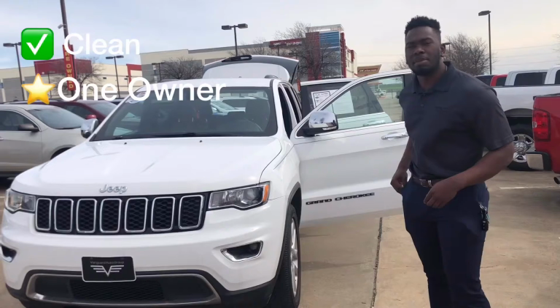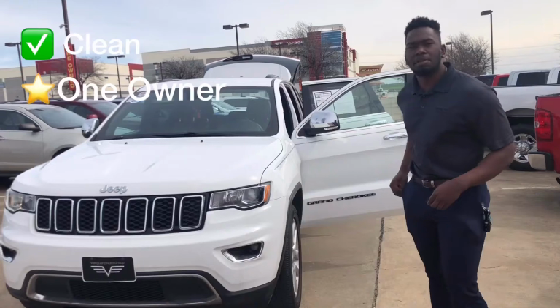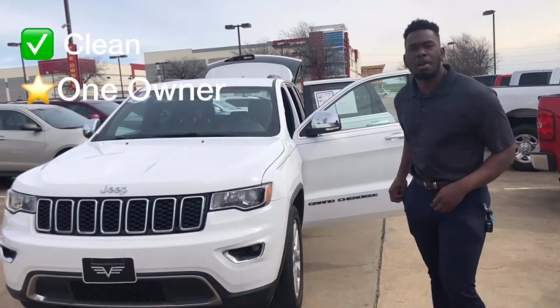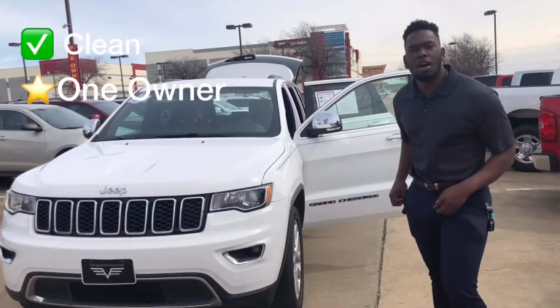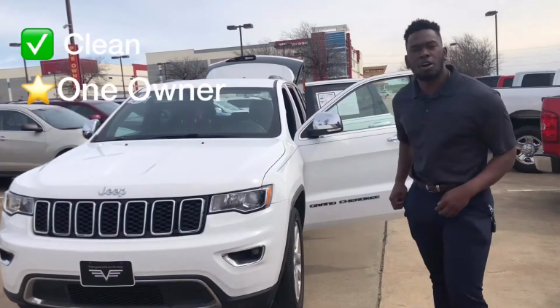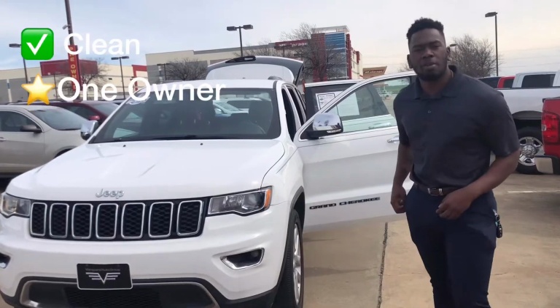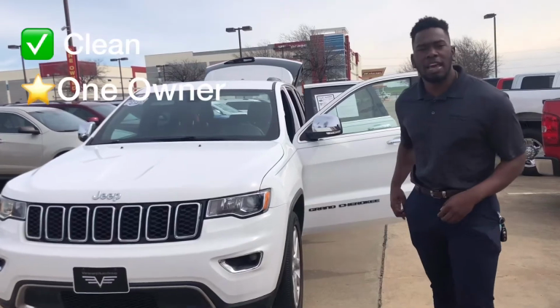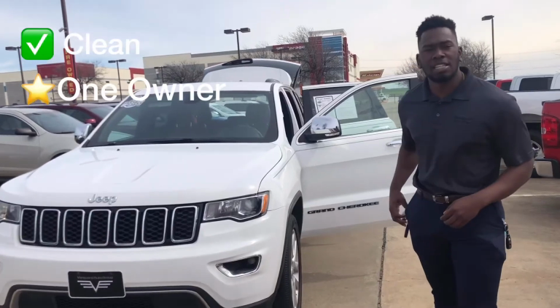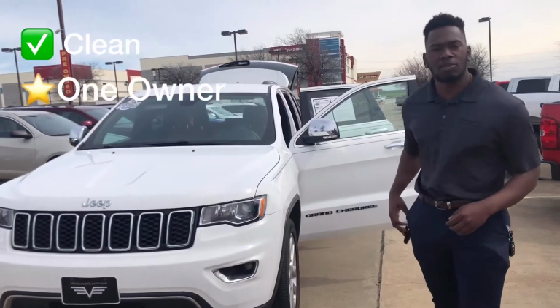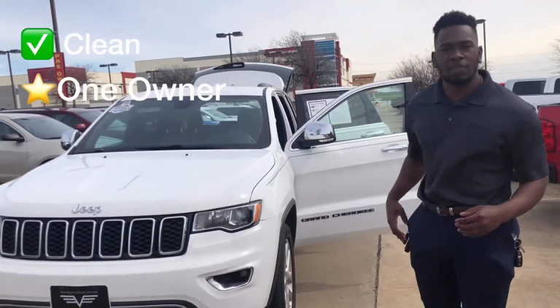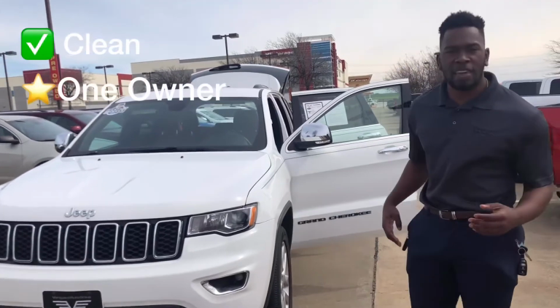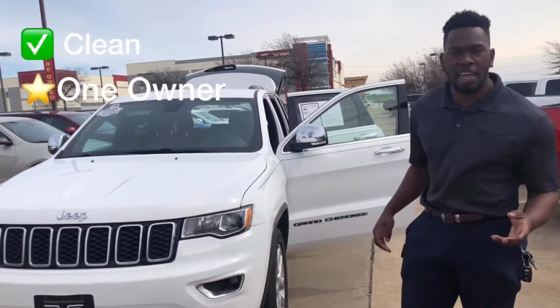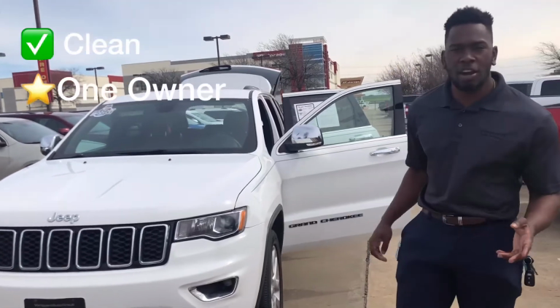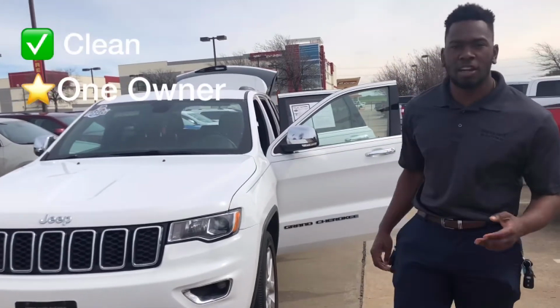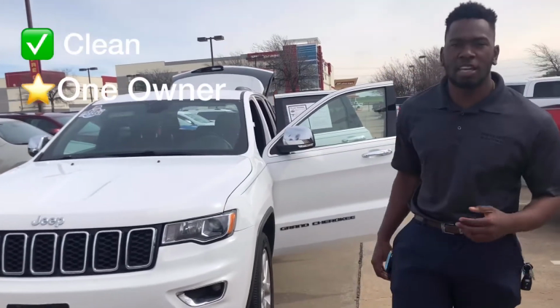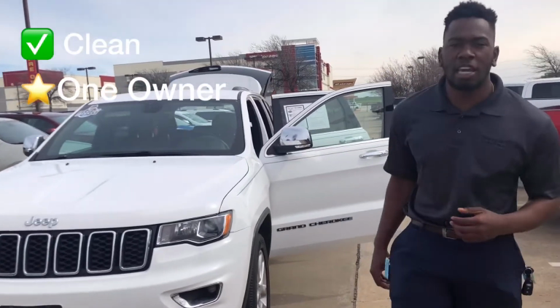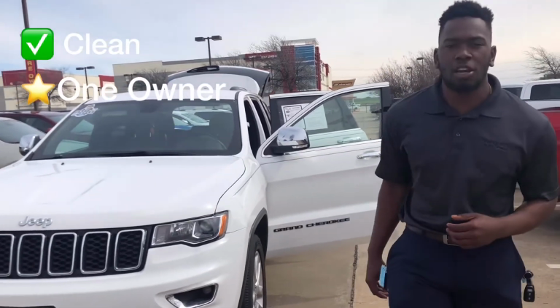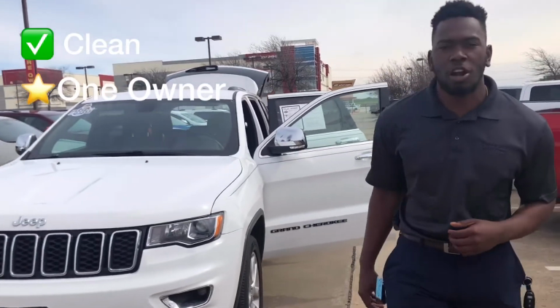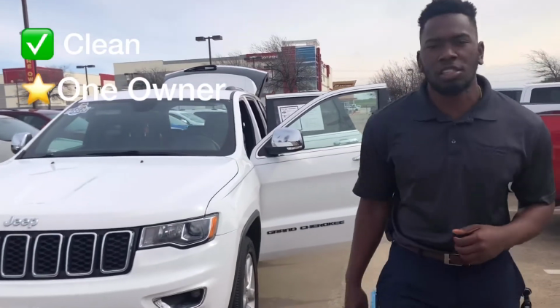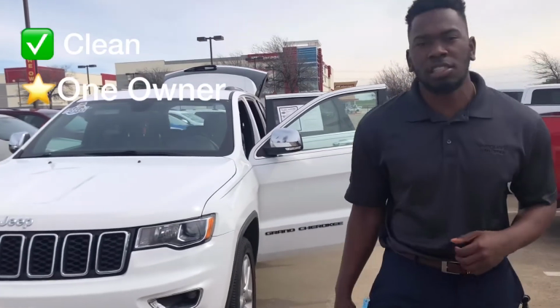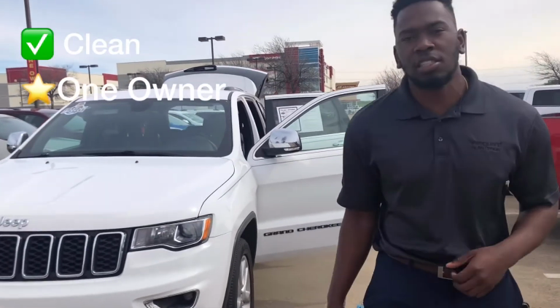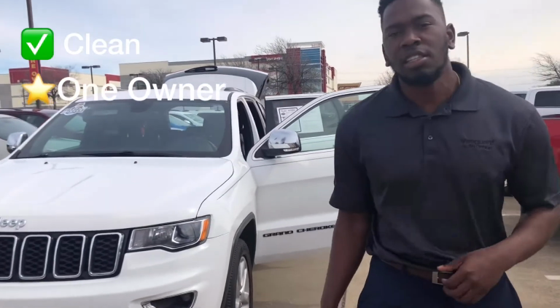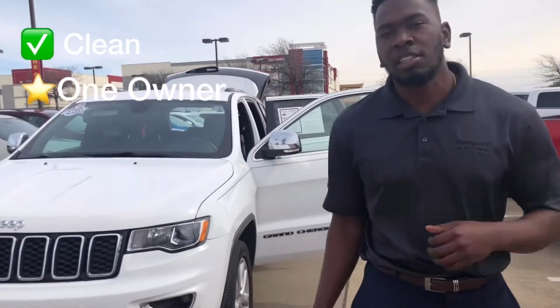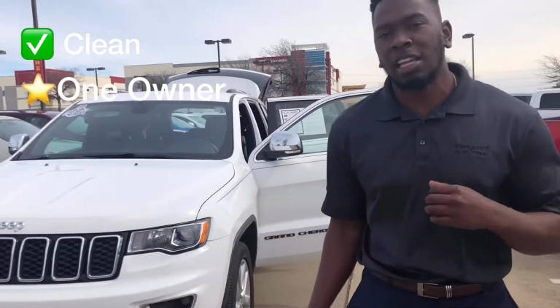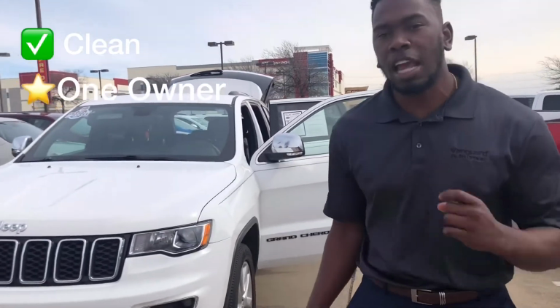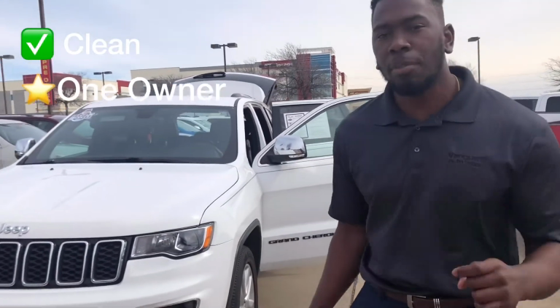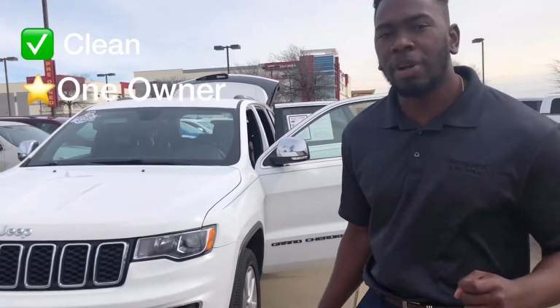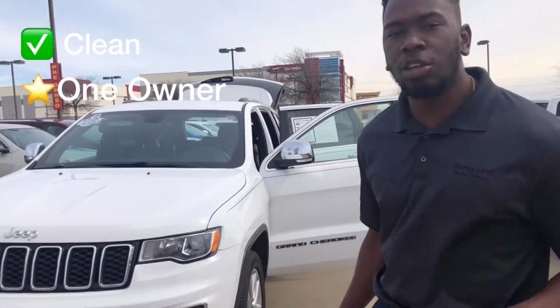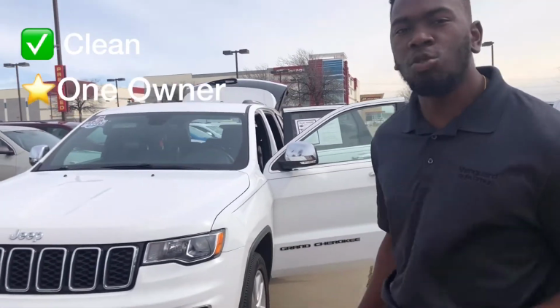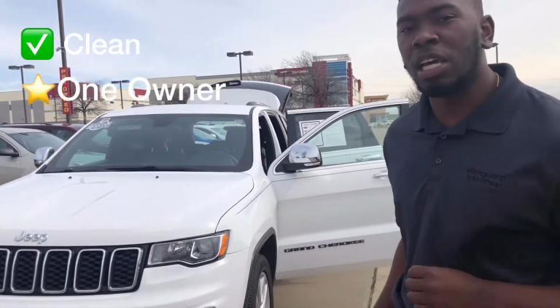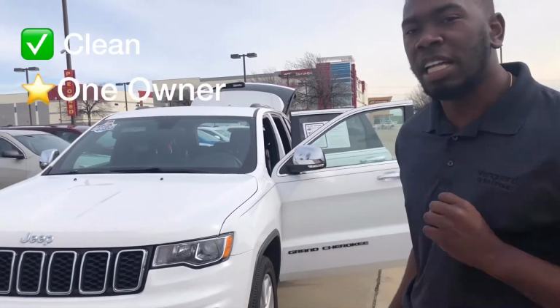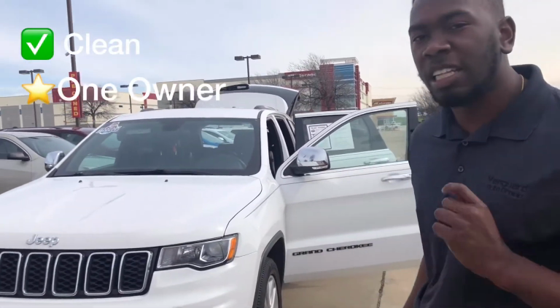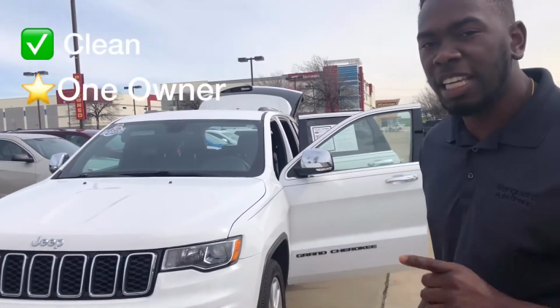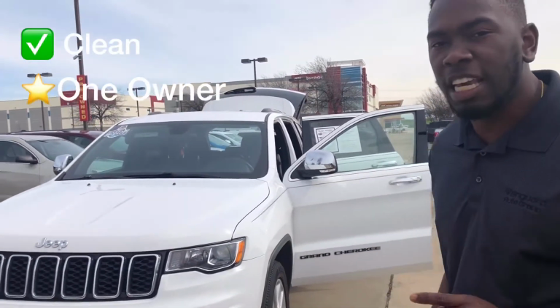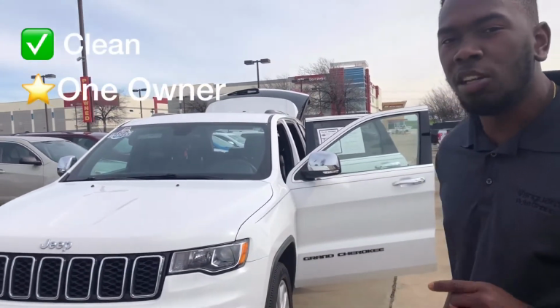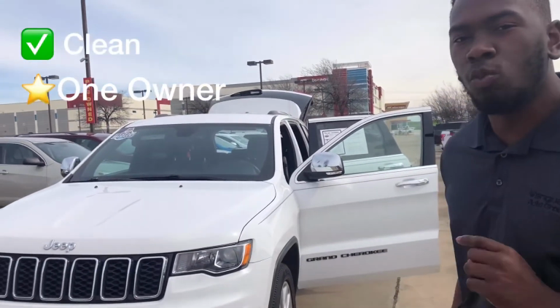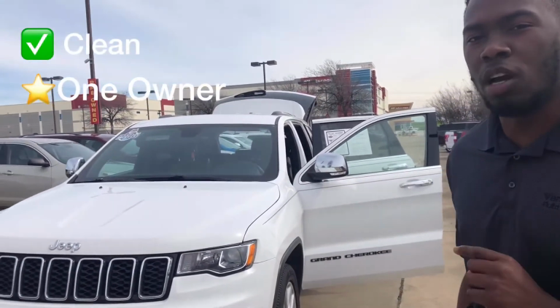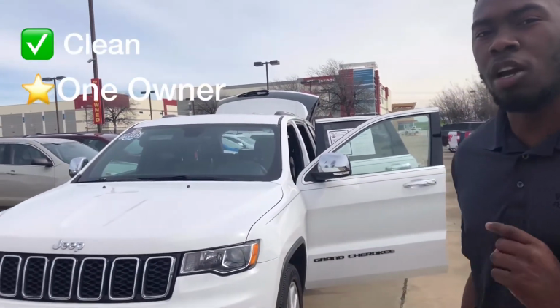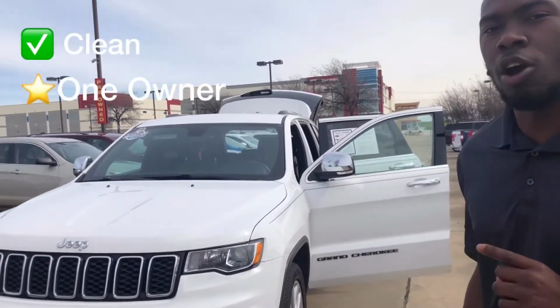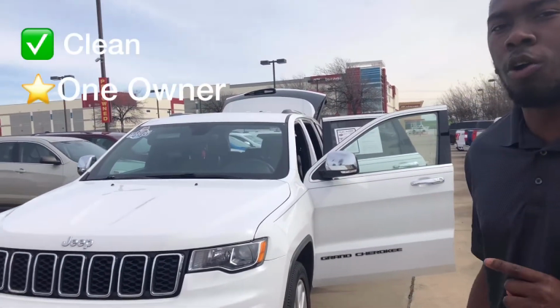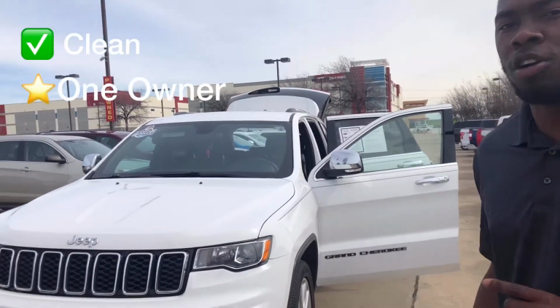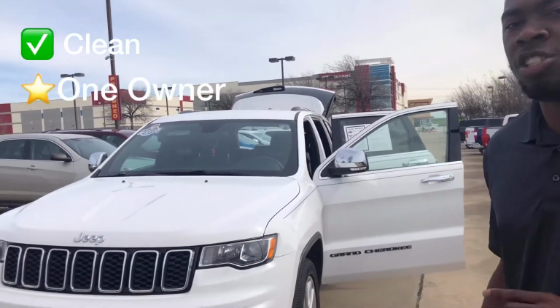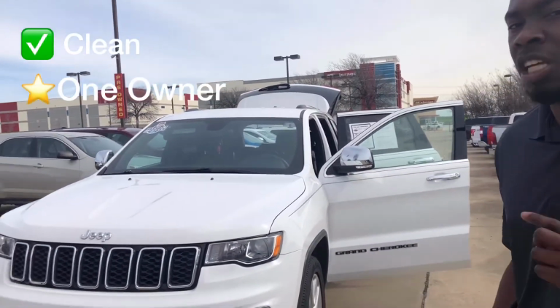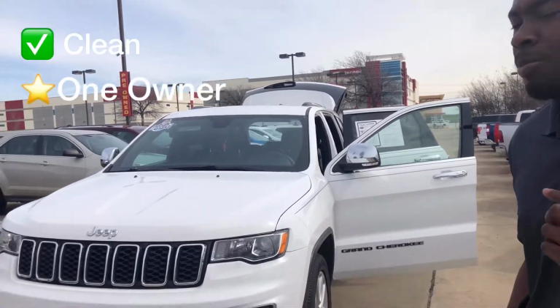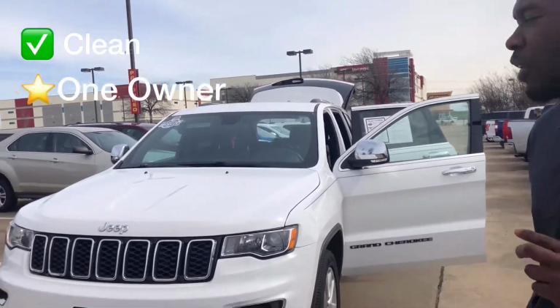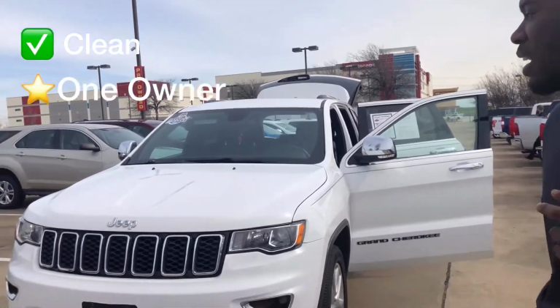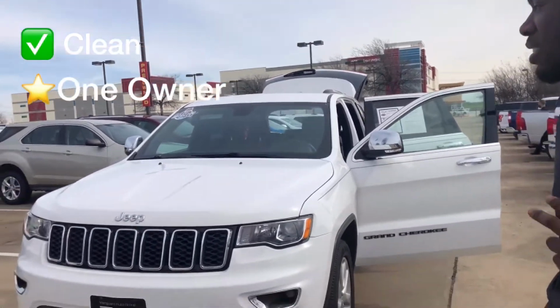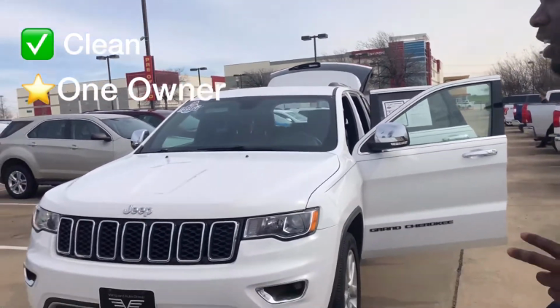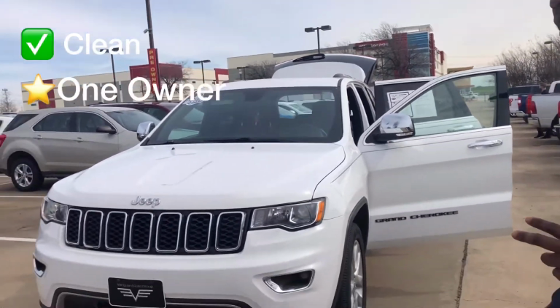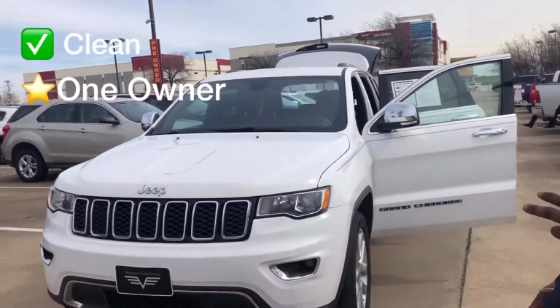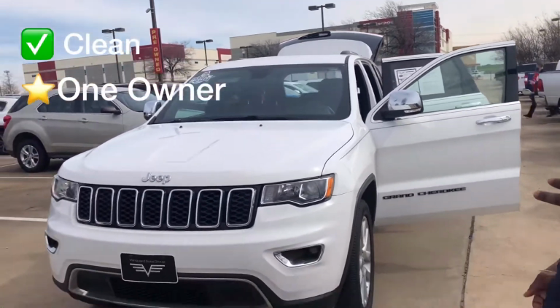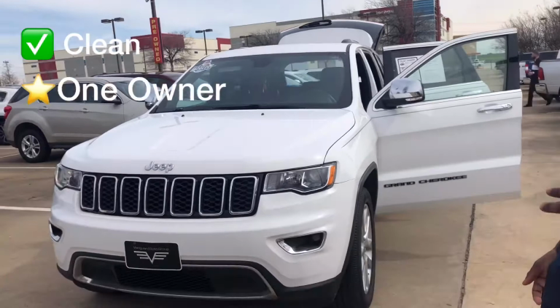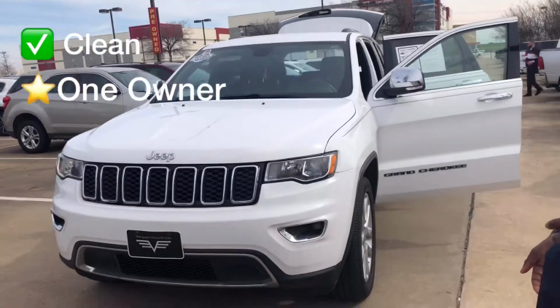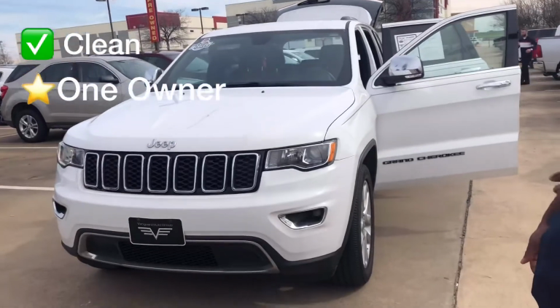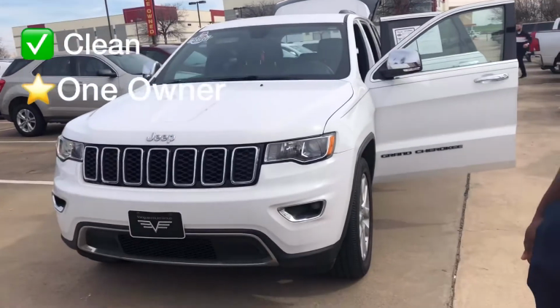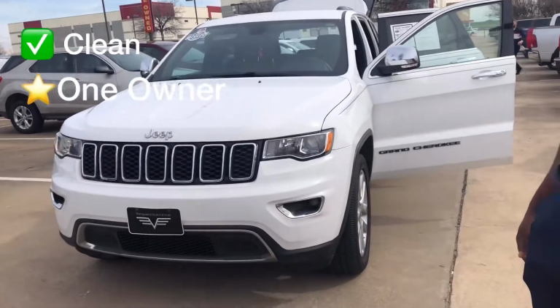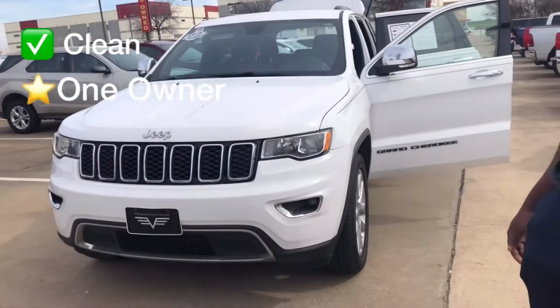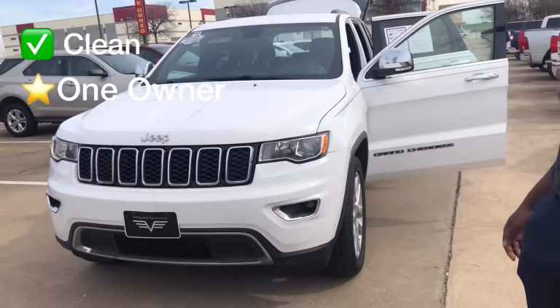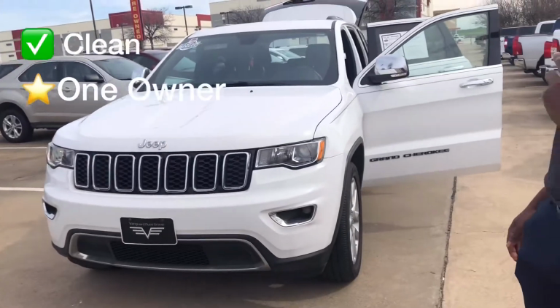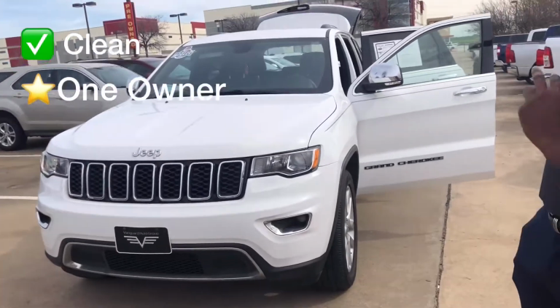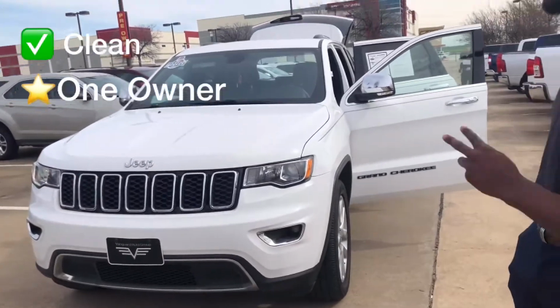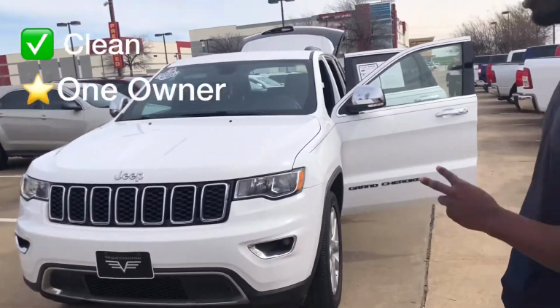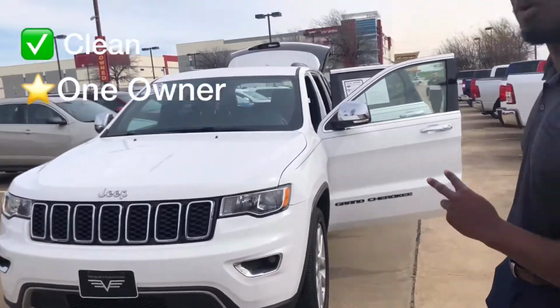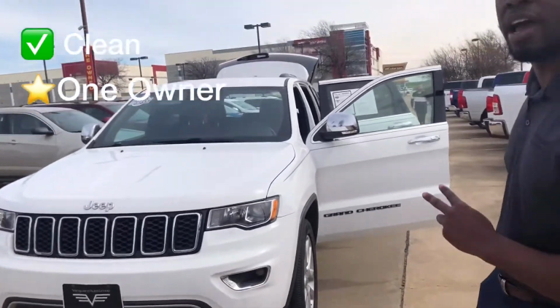This is Malcolm Hayes, I'm with Vanguard Kia in Arlington. Today I'm bringing you a clean, one-owner Jeep Grand Cherokee in clear white.